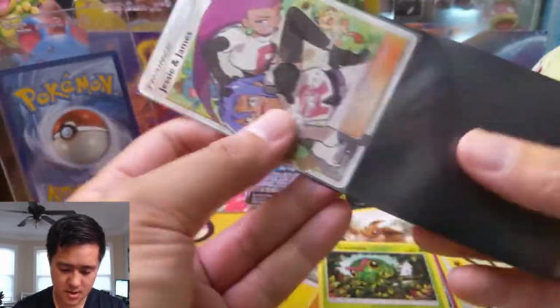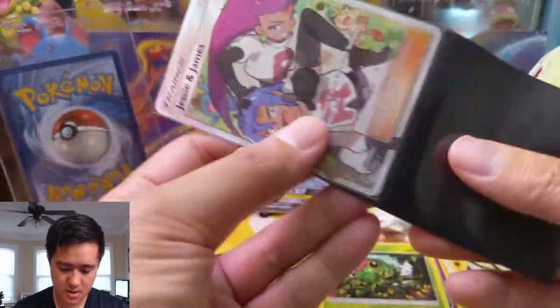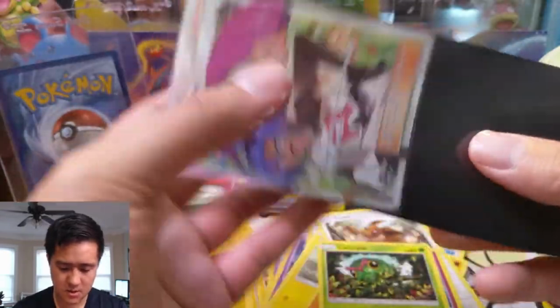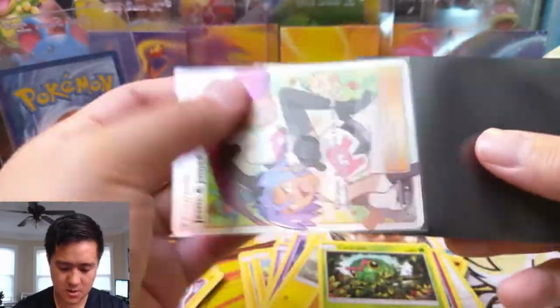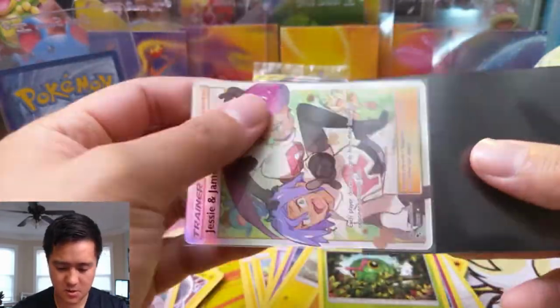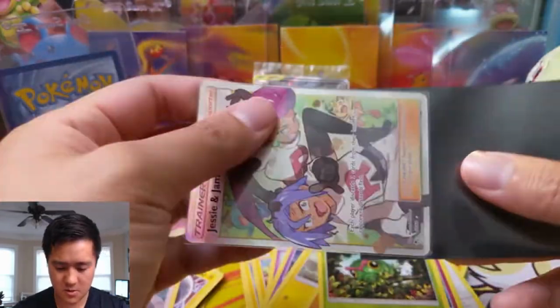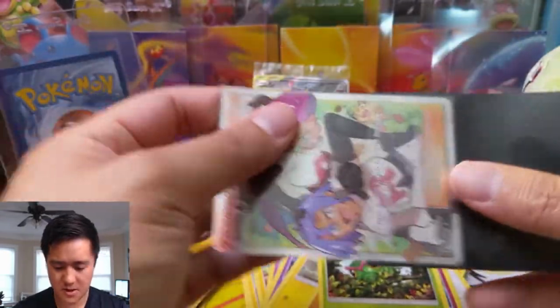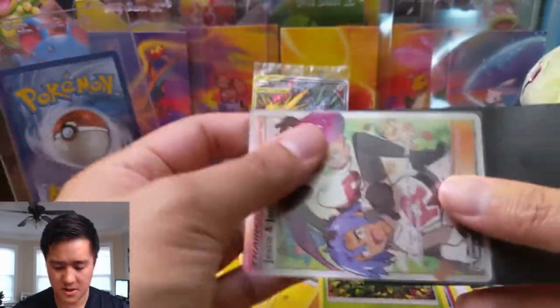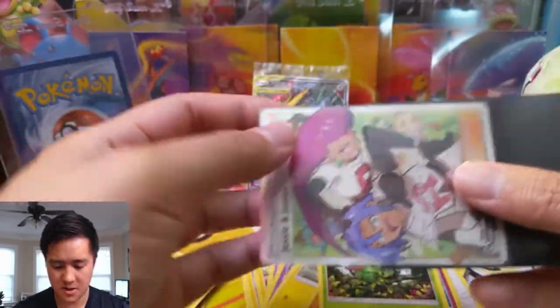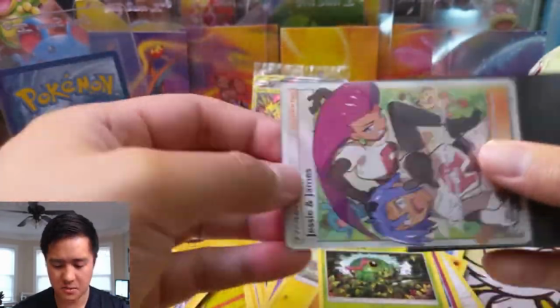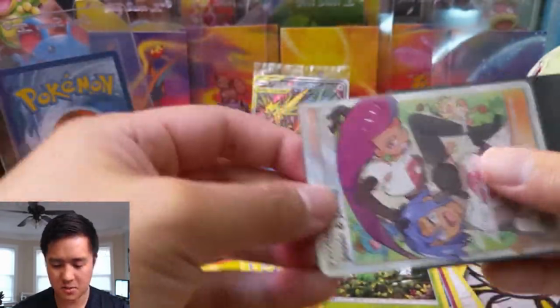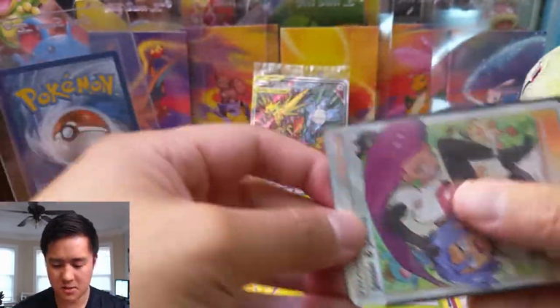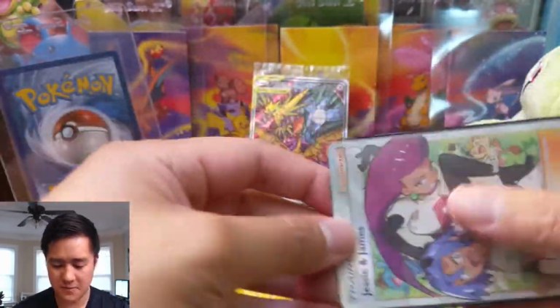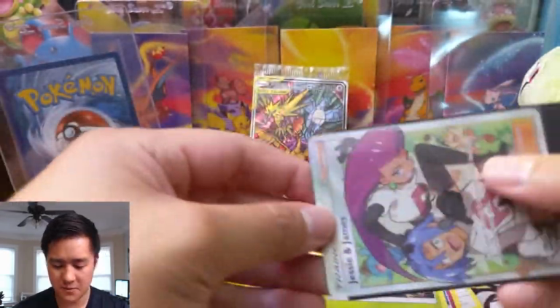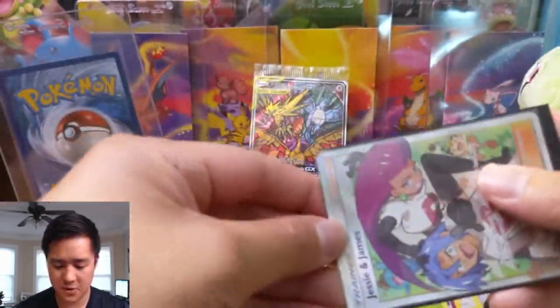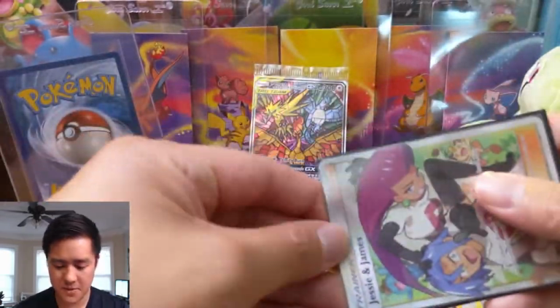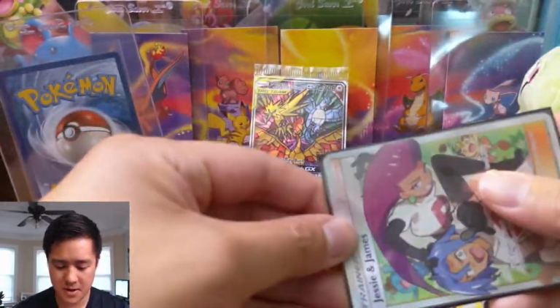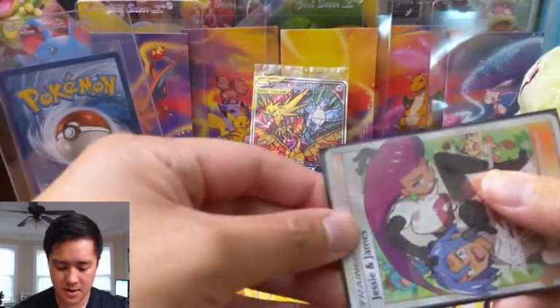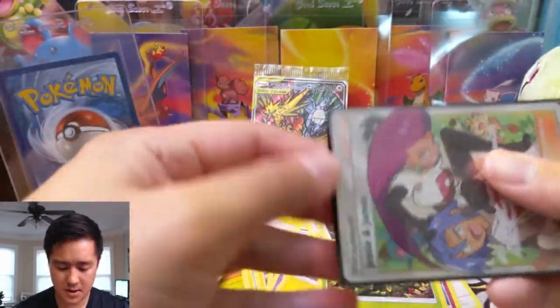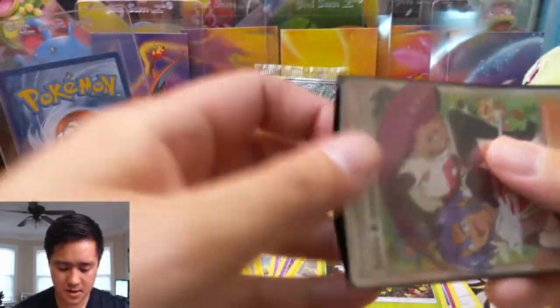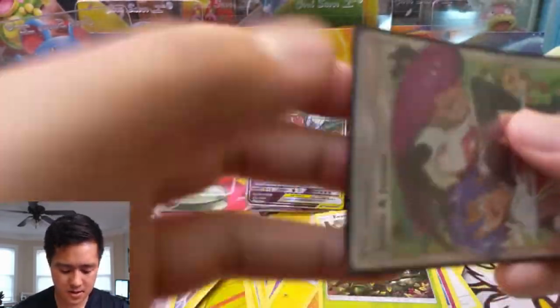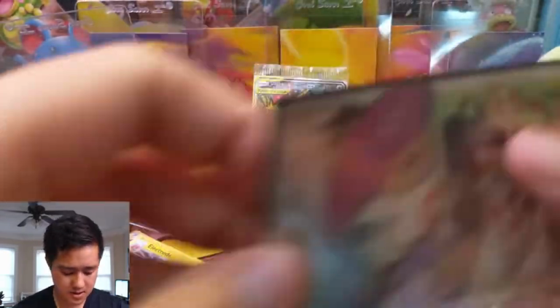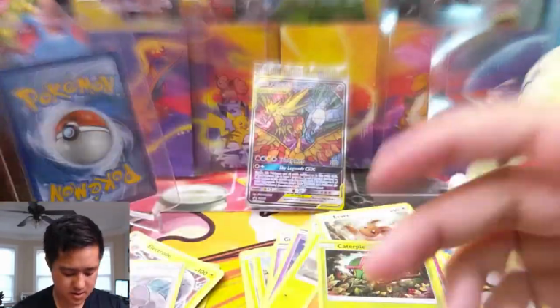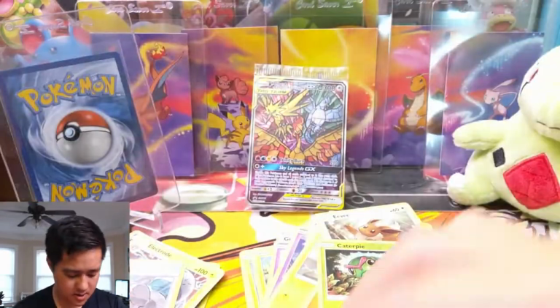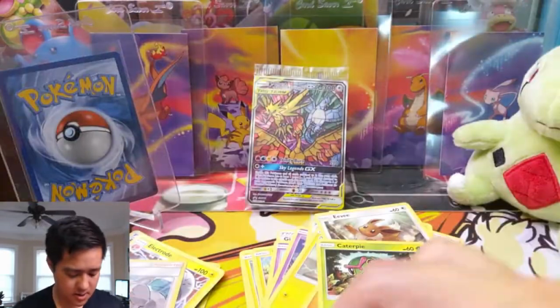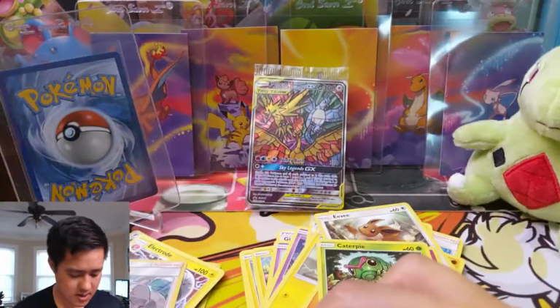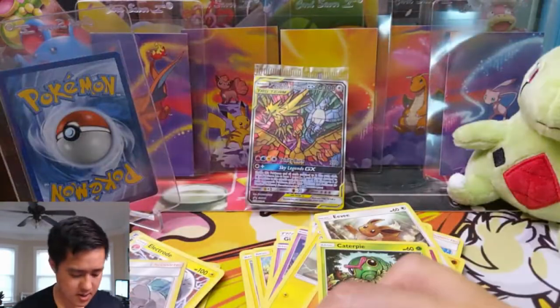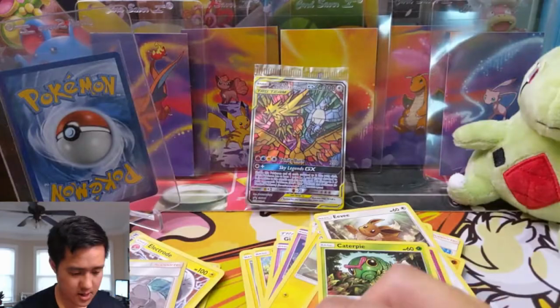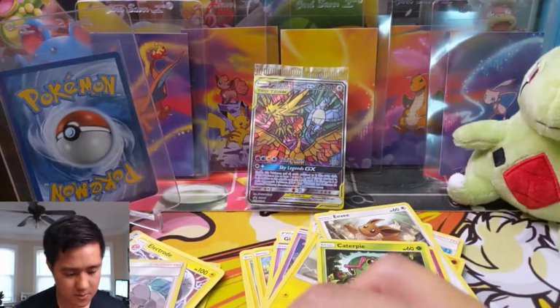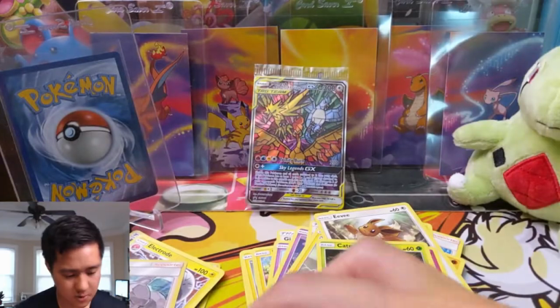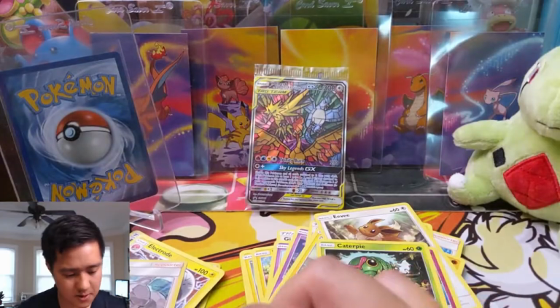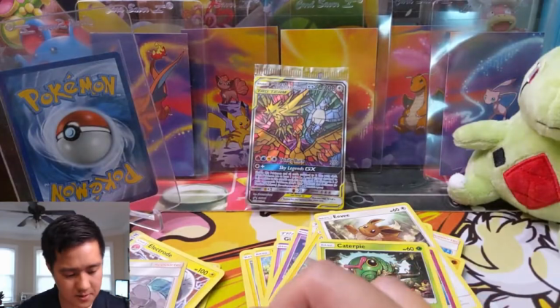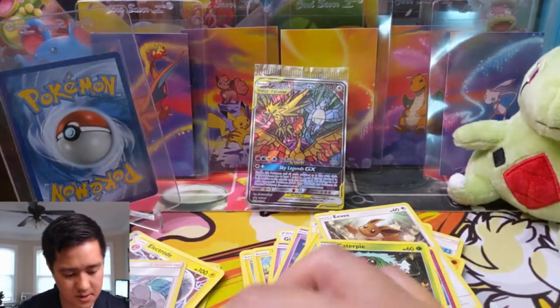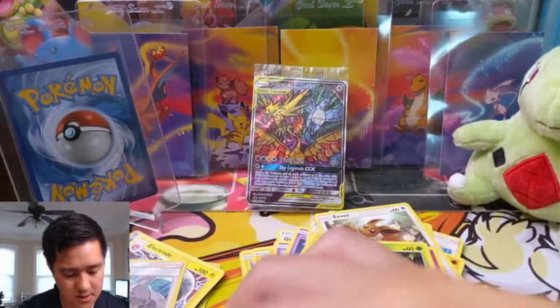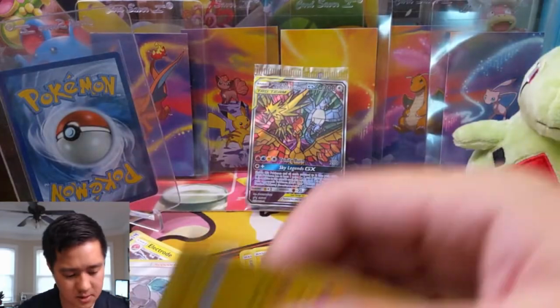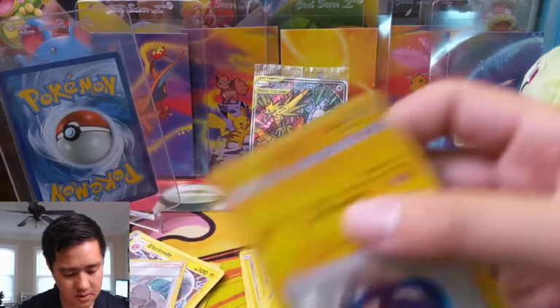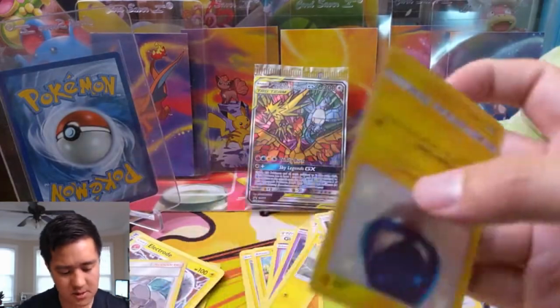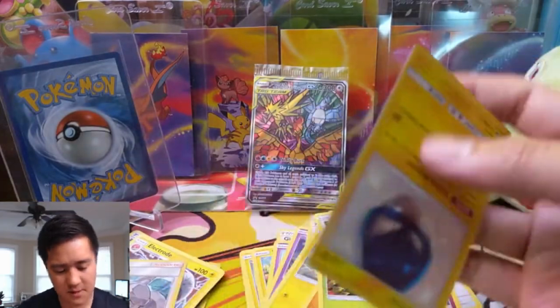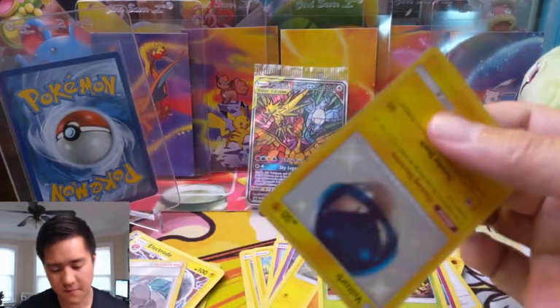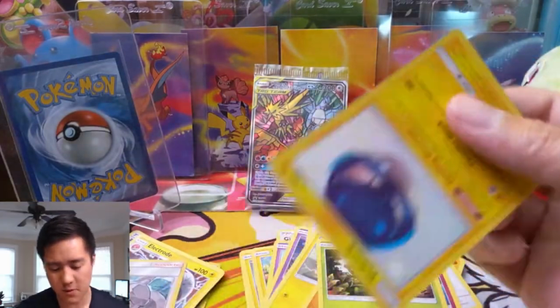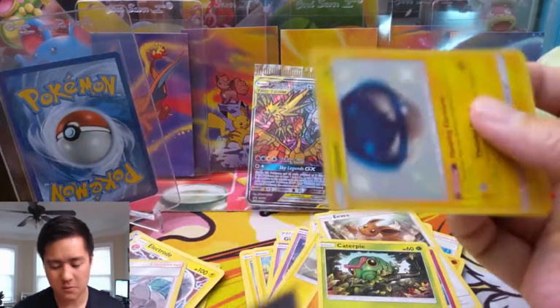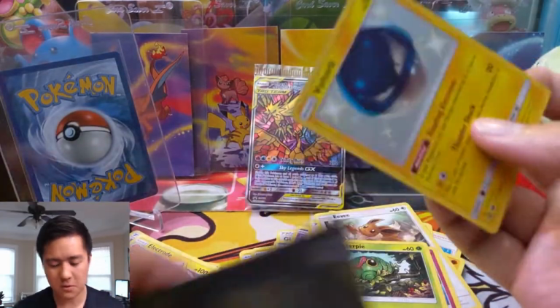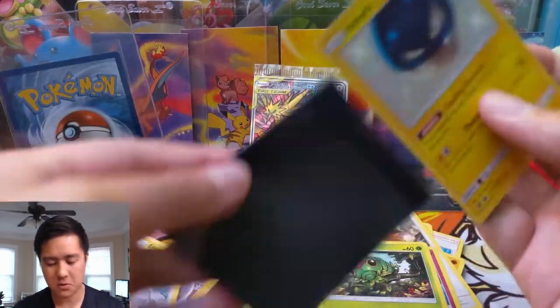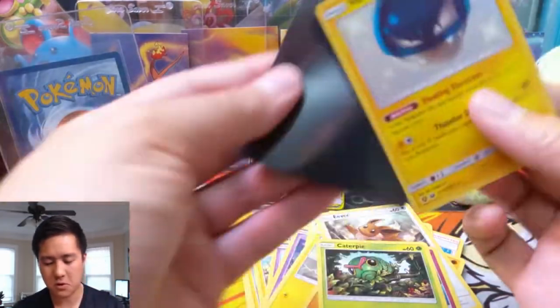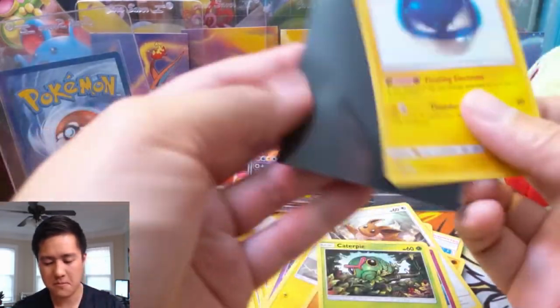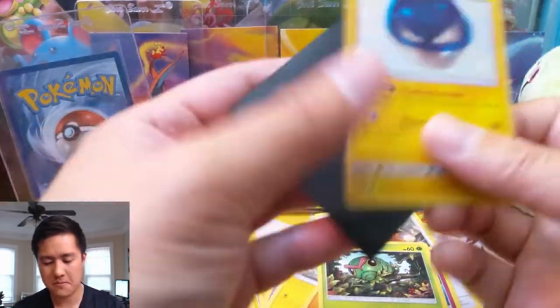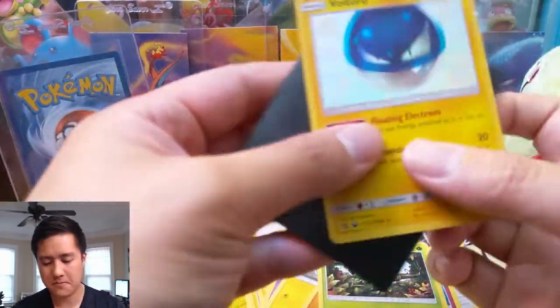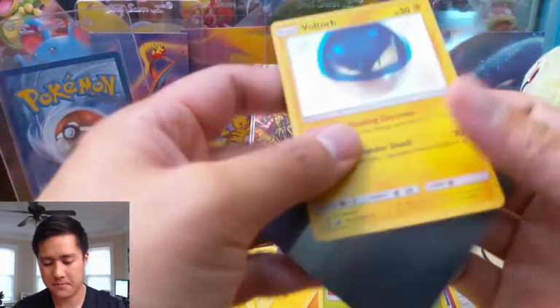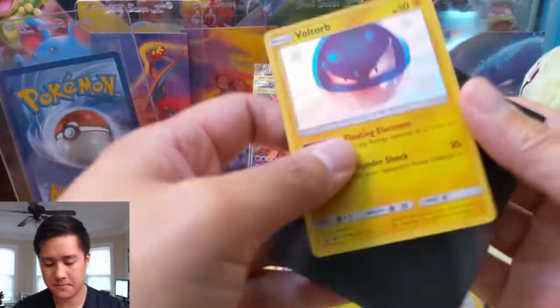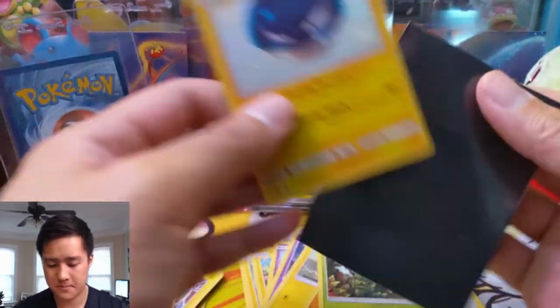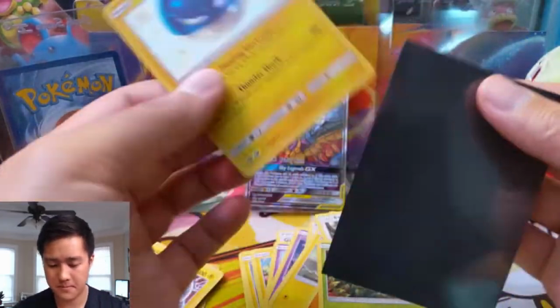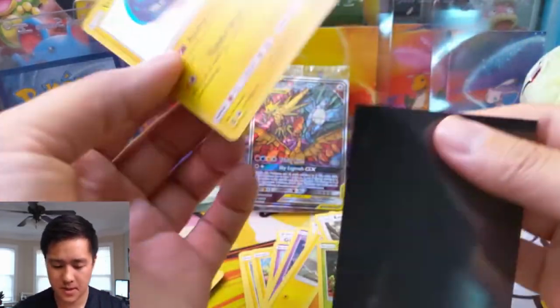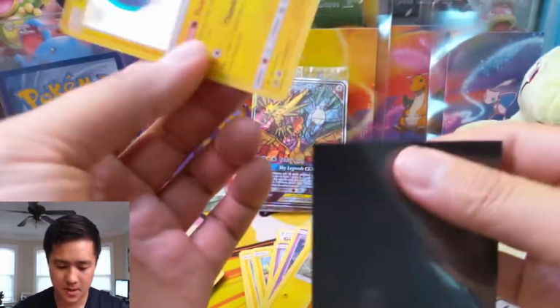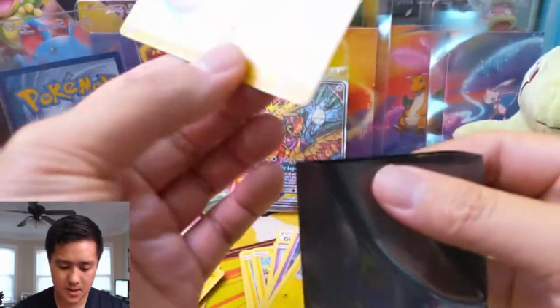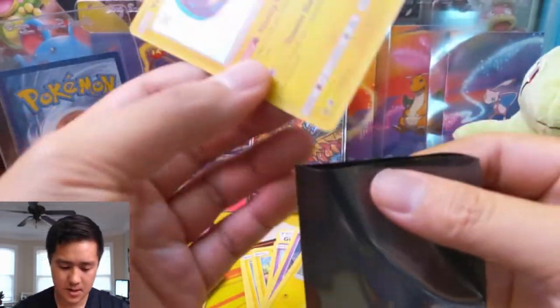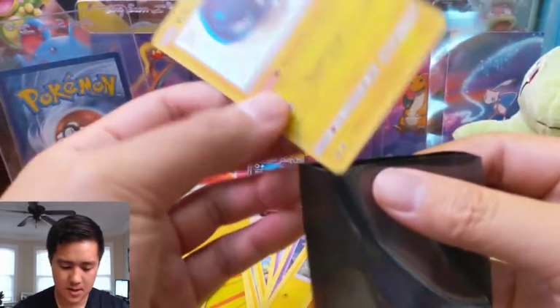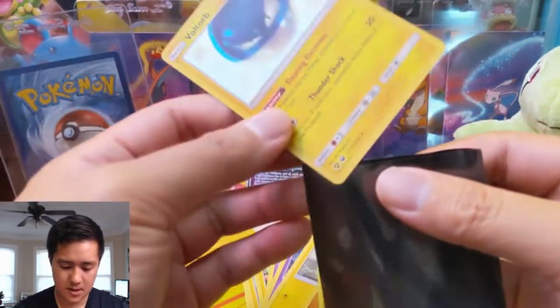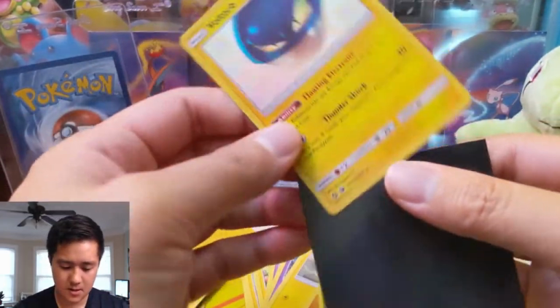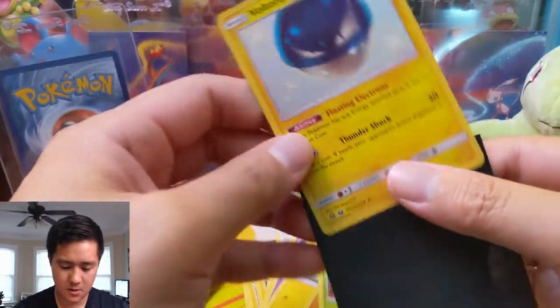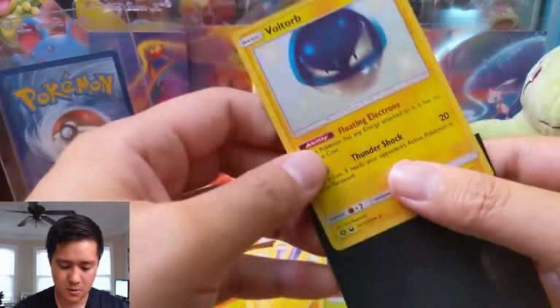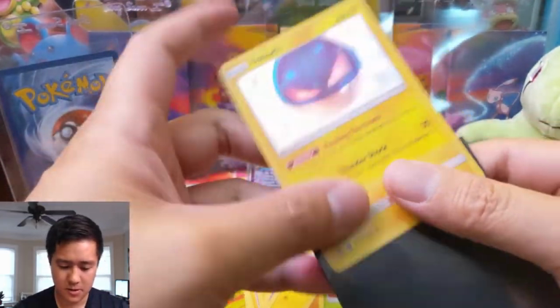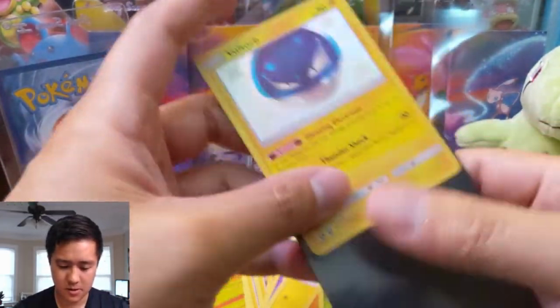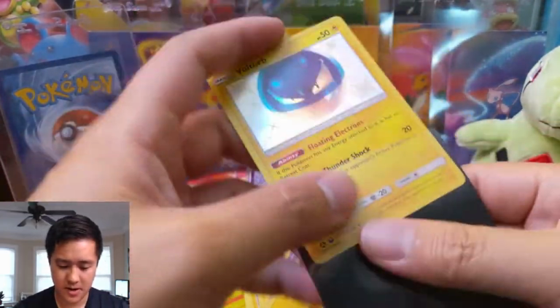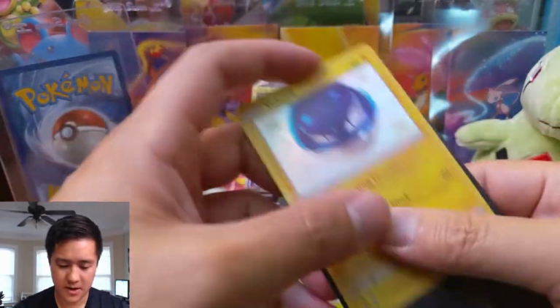Jesse and James gets the double sleeve treatment, and we'll grab a single sleeve for you, Voltorb. Always looks angry.